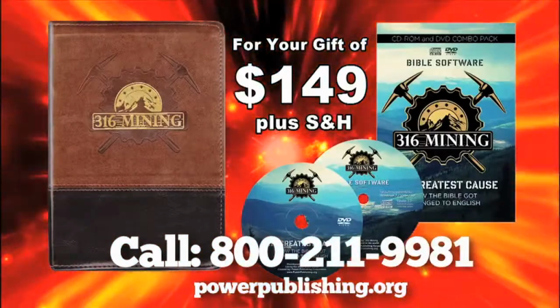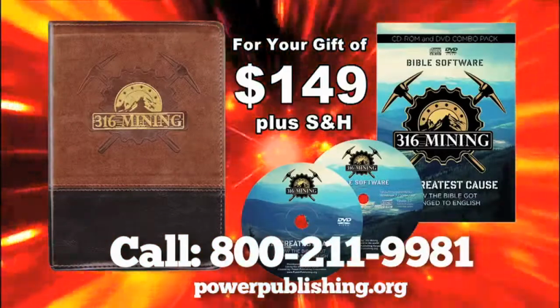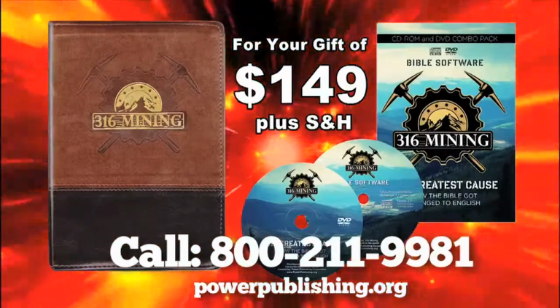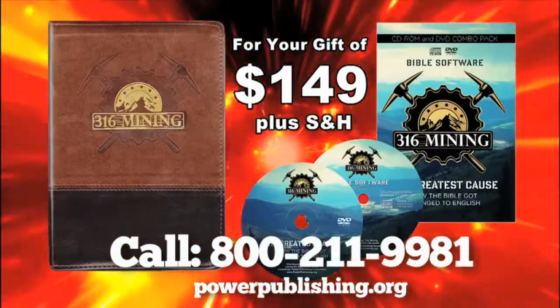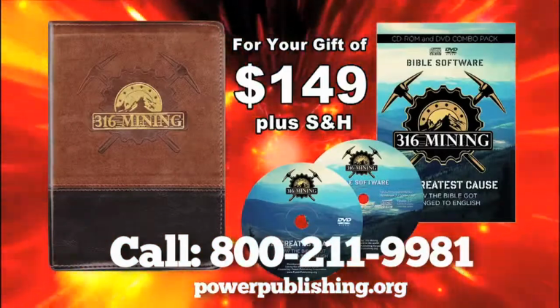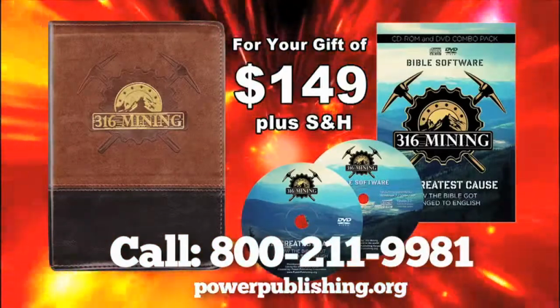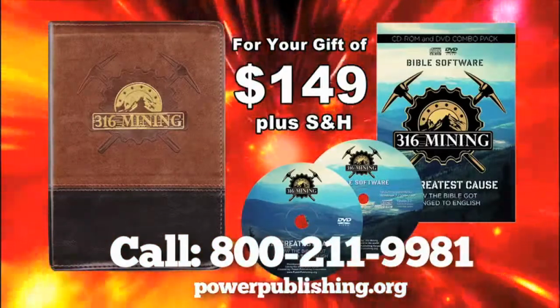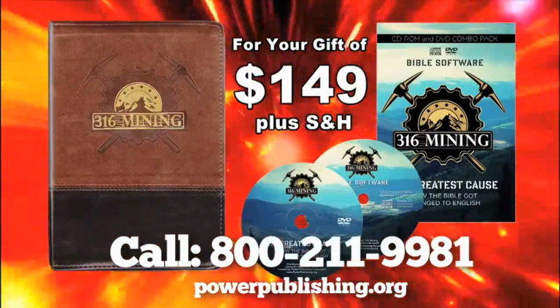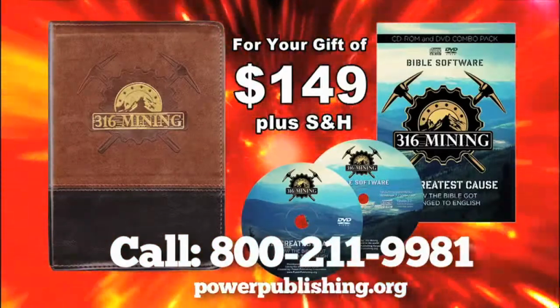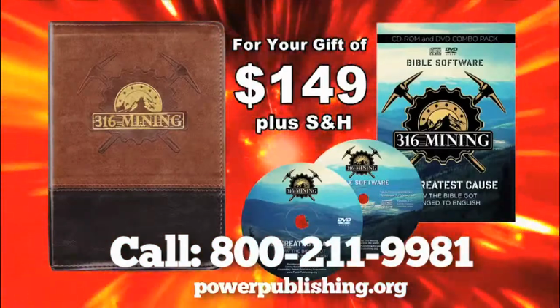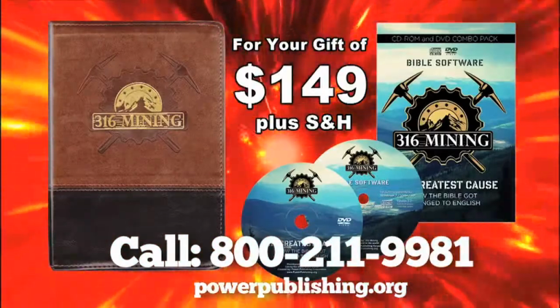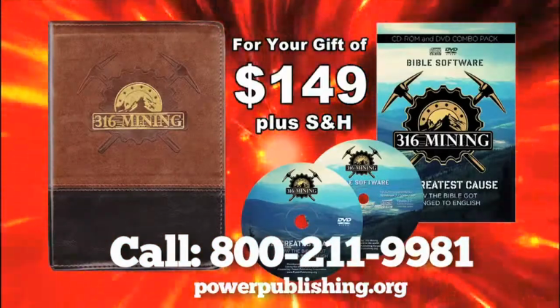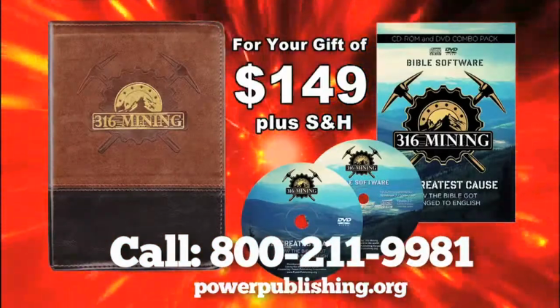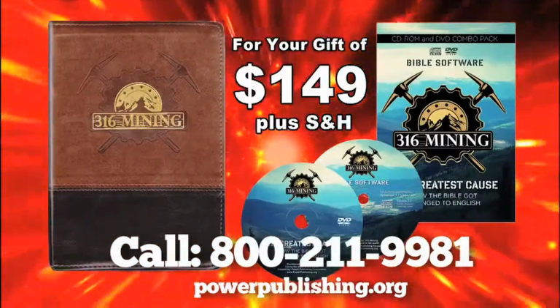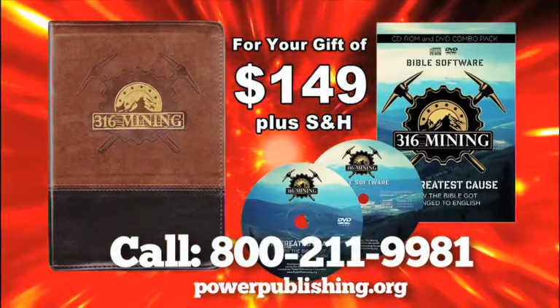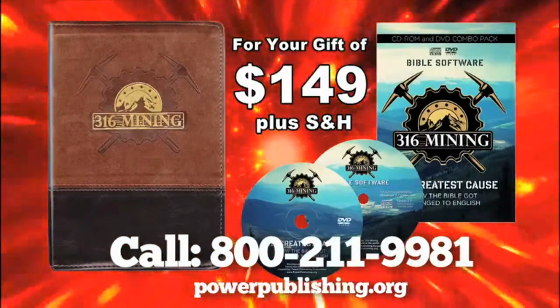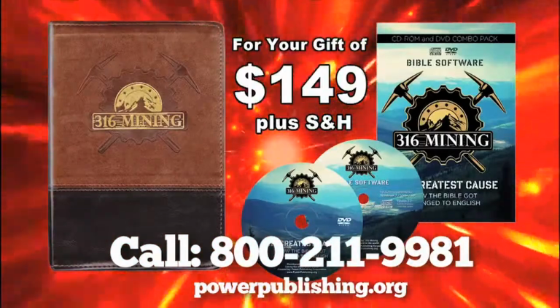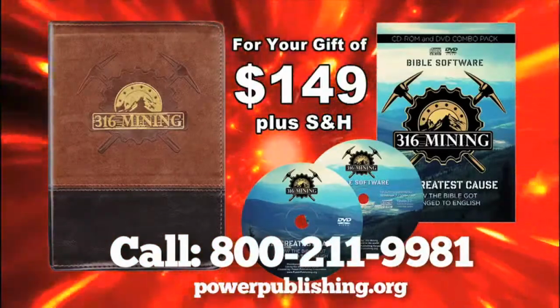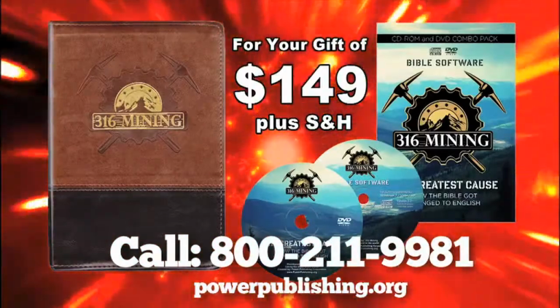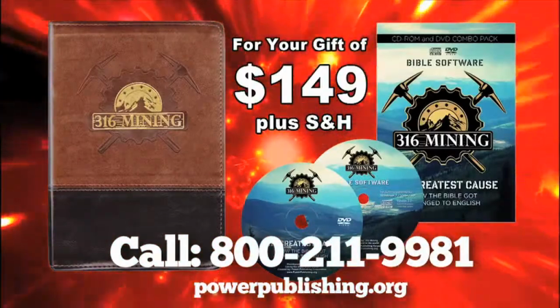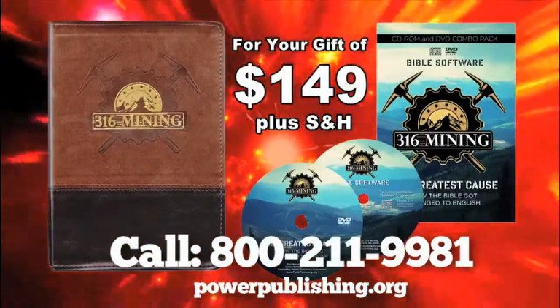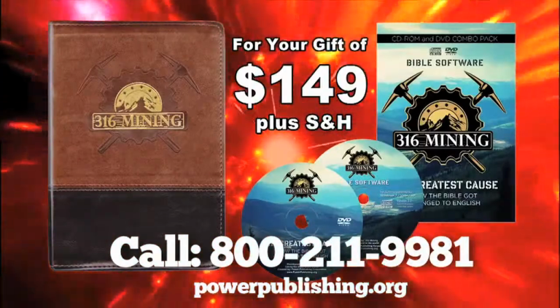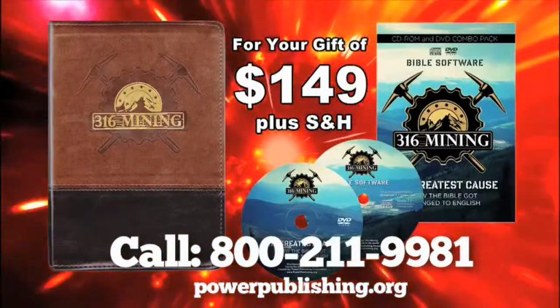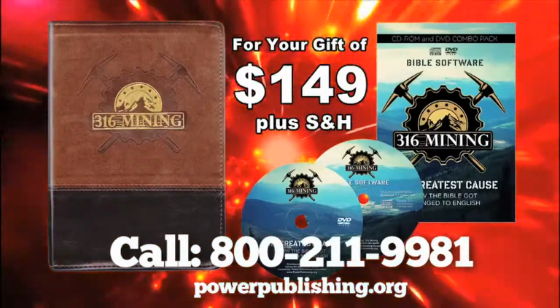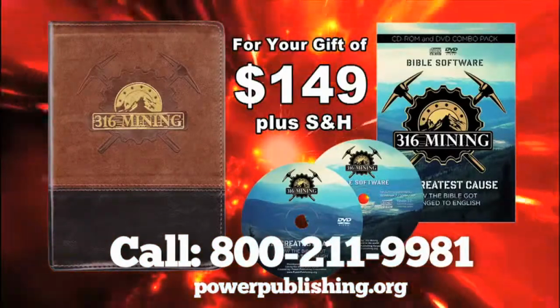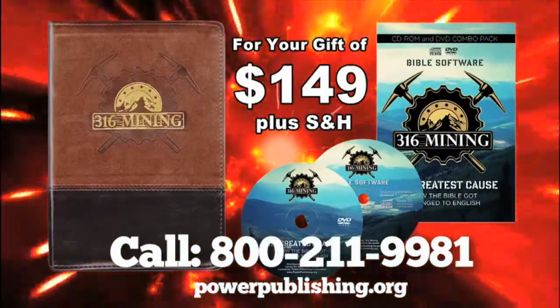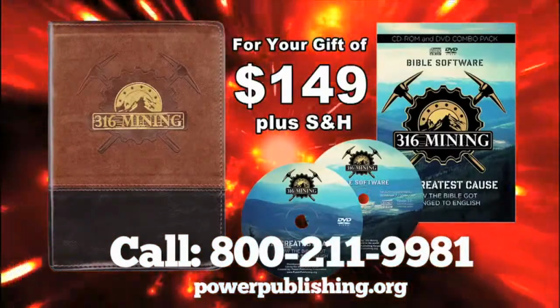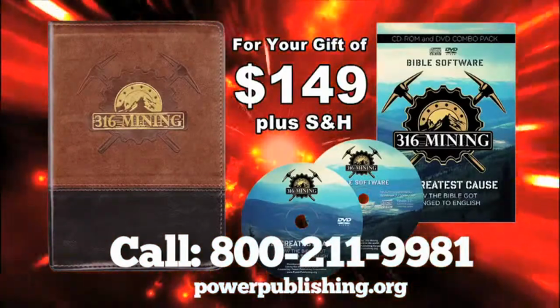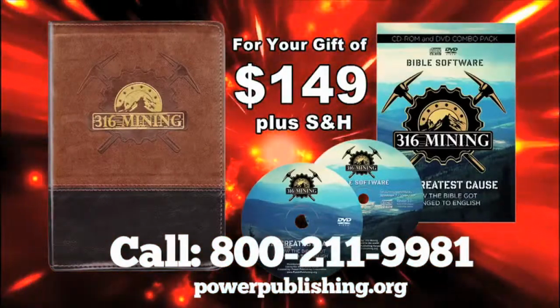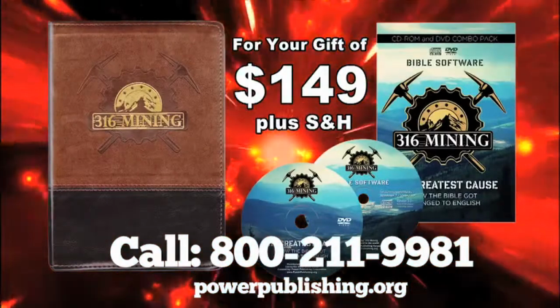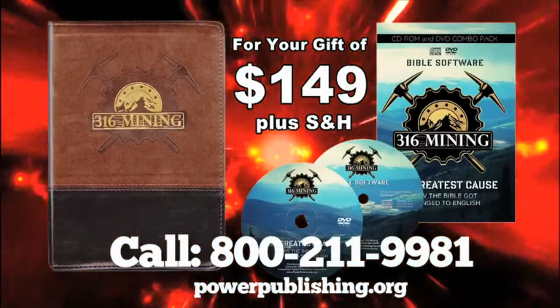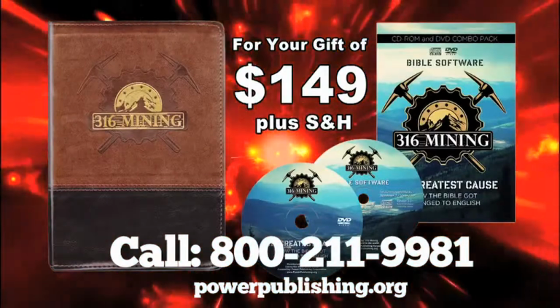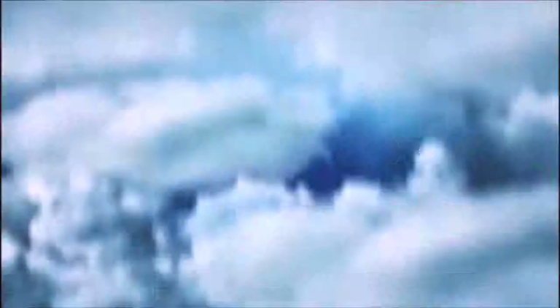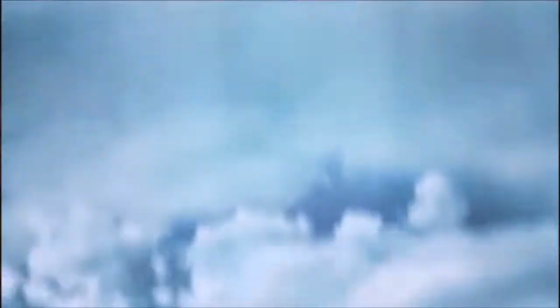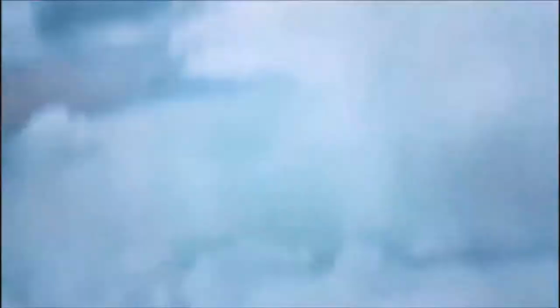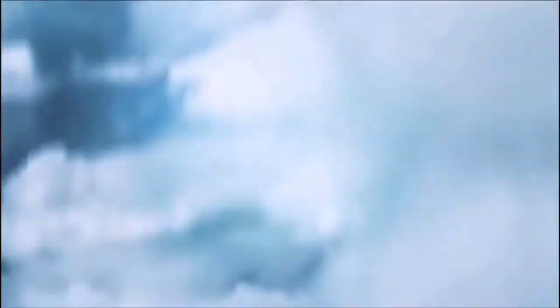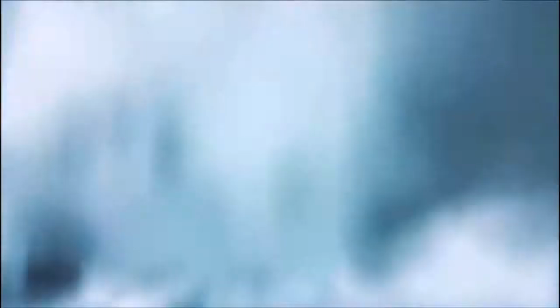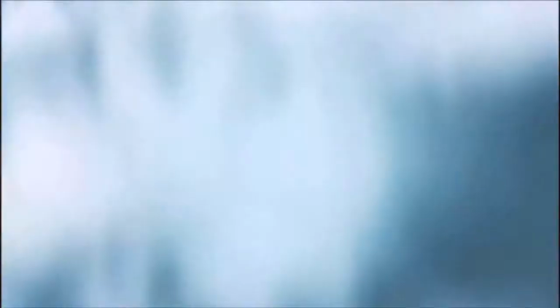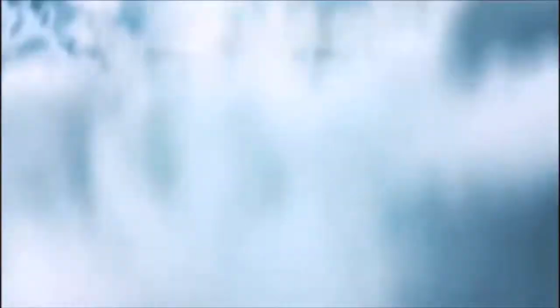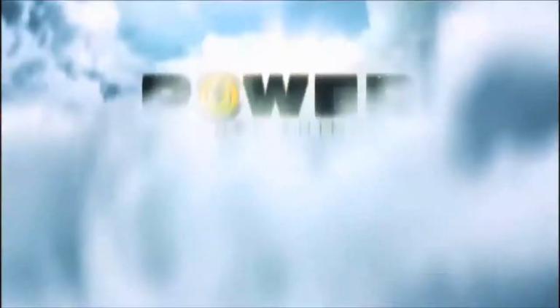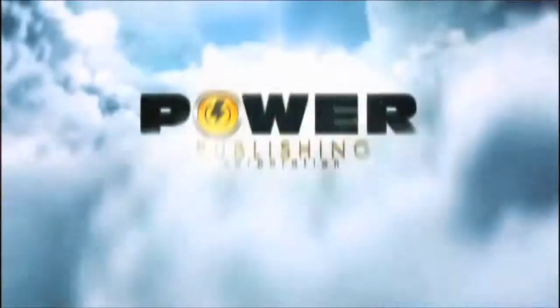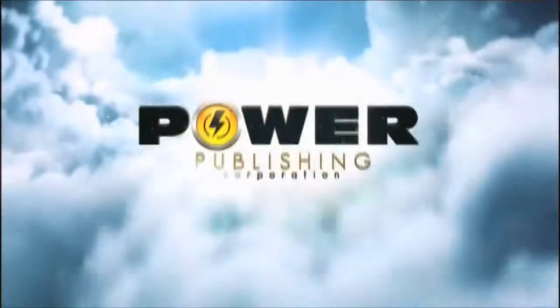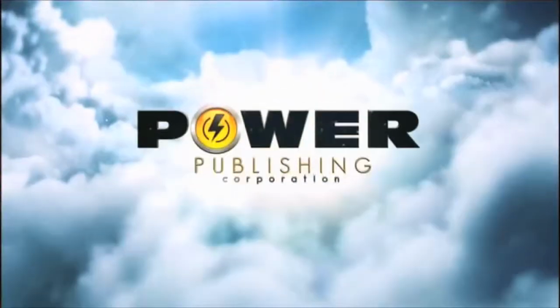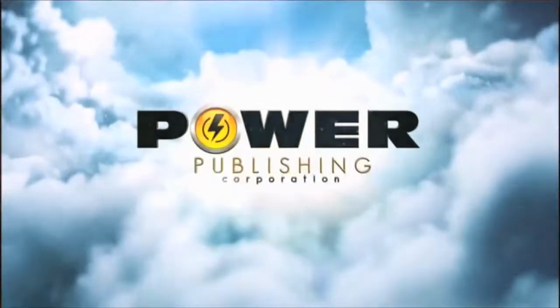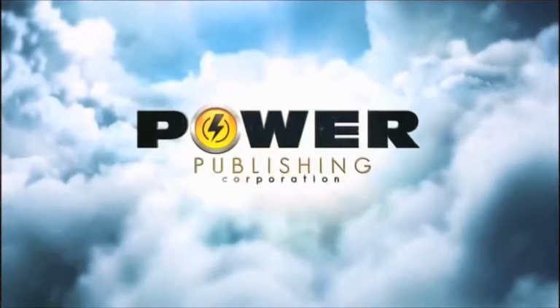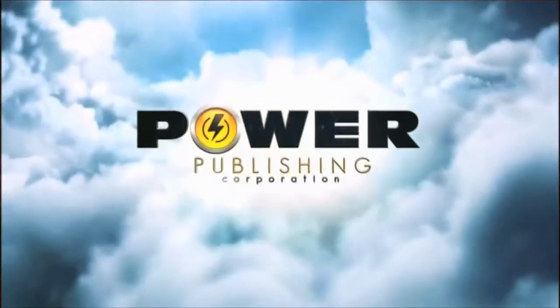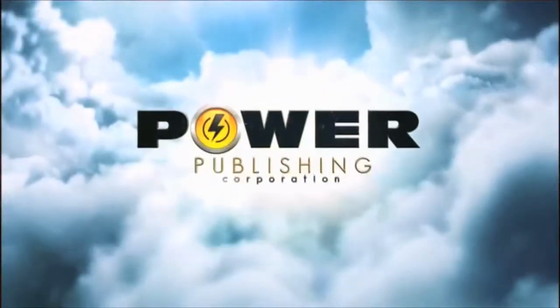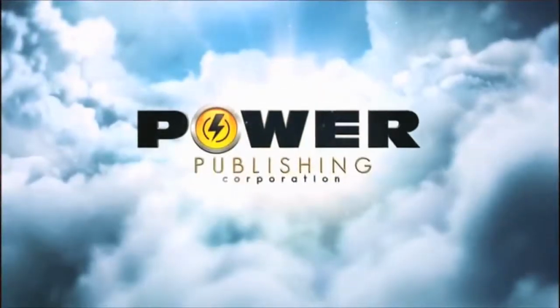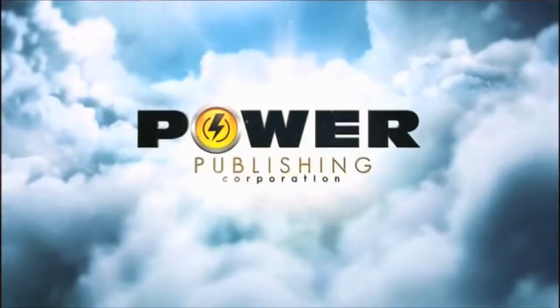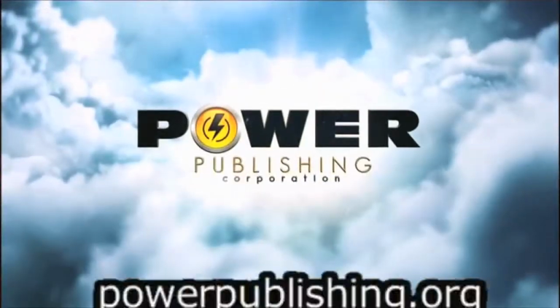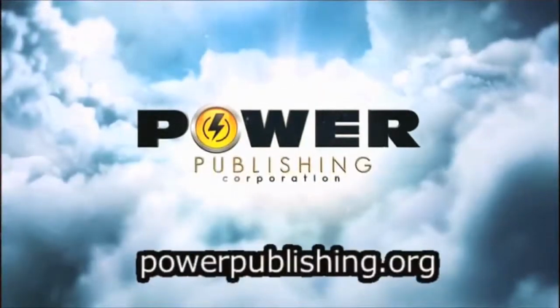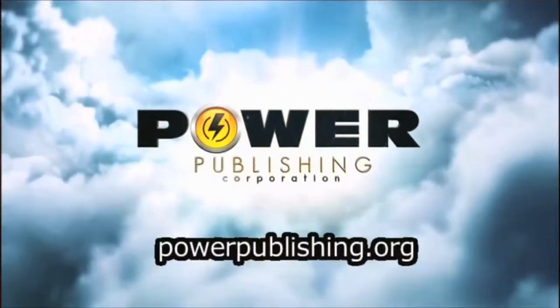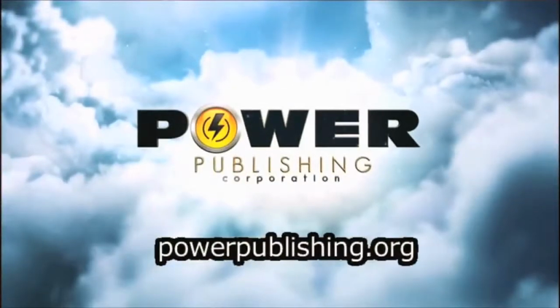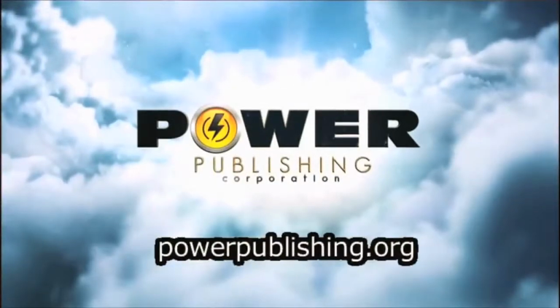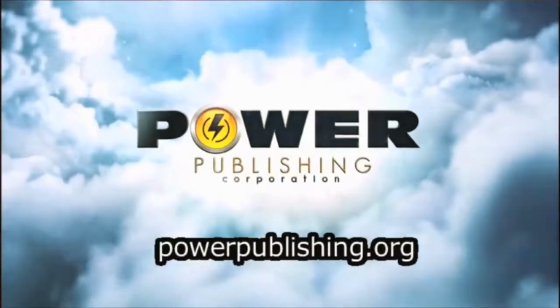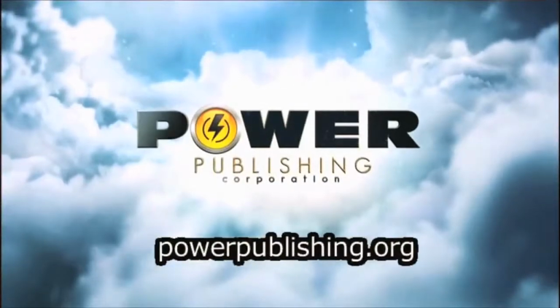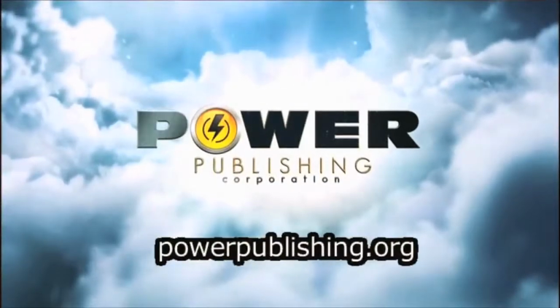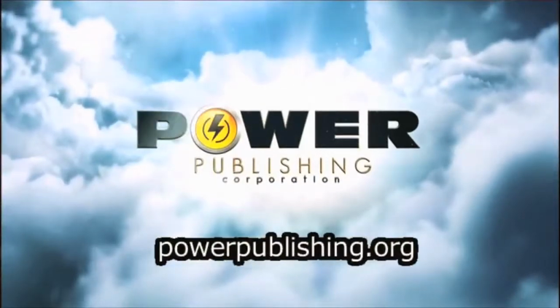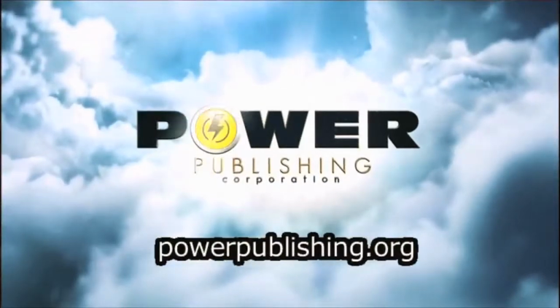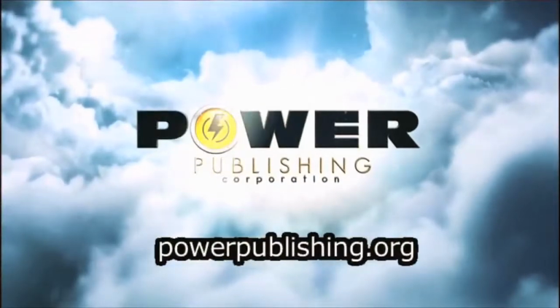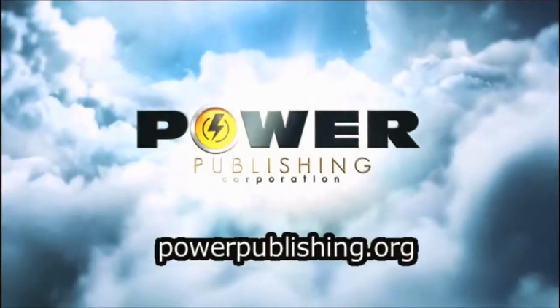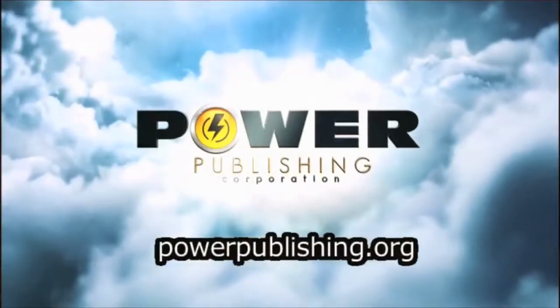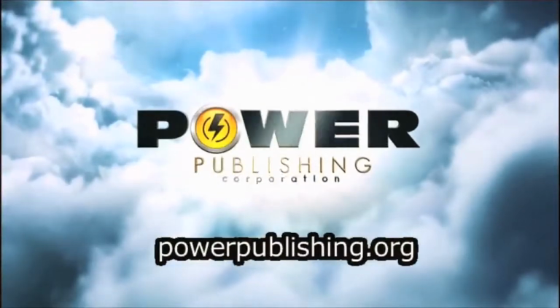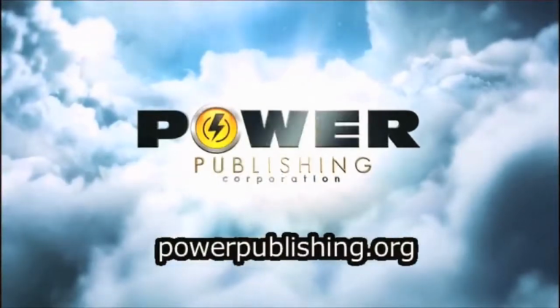So, call the number on your screen or go to our website, powerpublishing.org, and get your copy today.